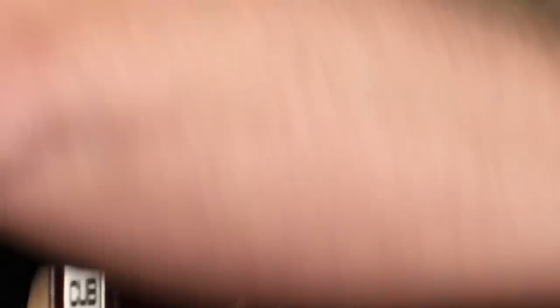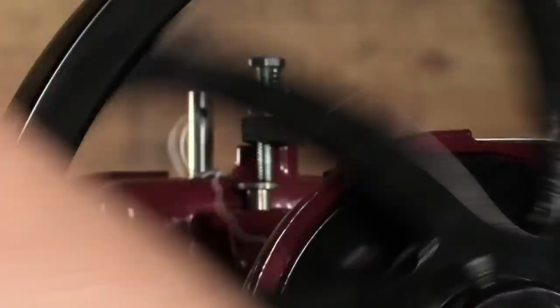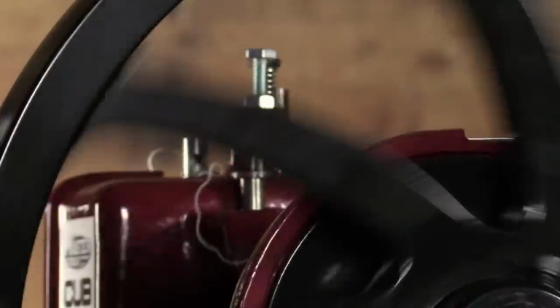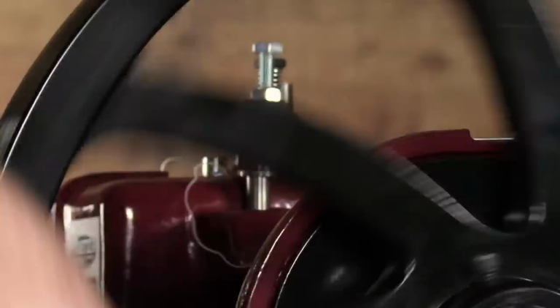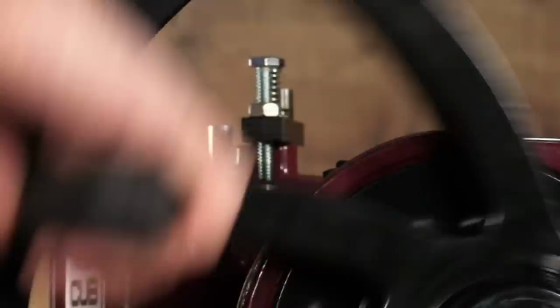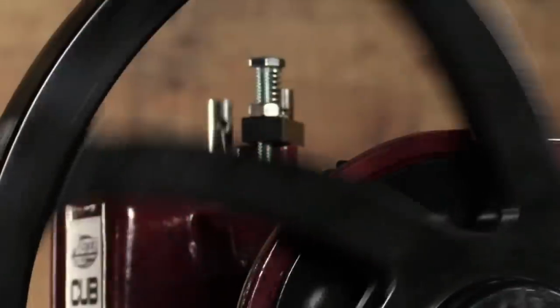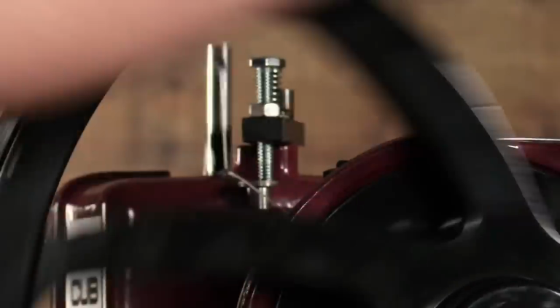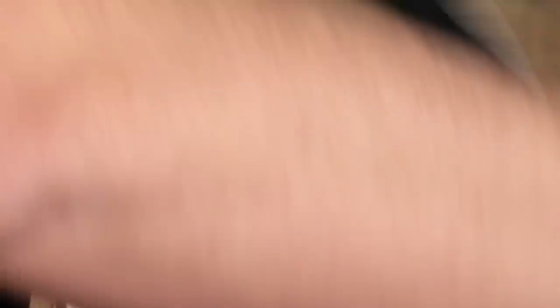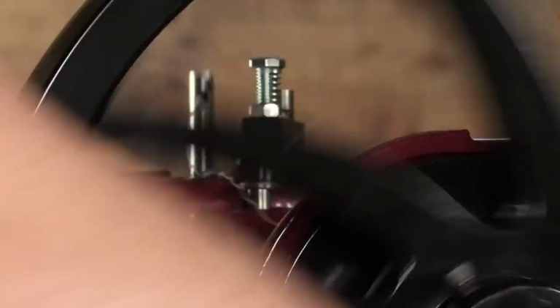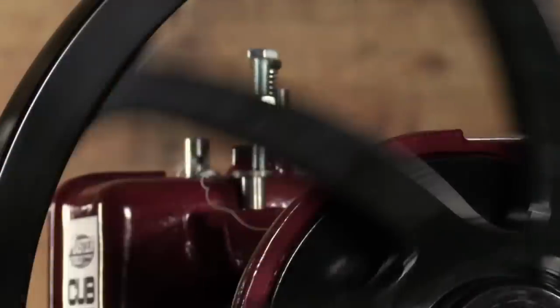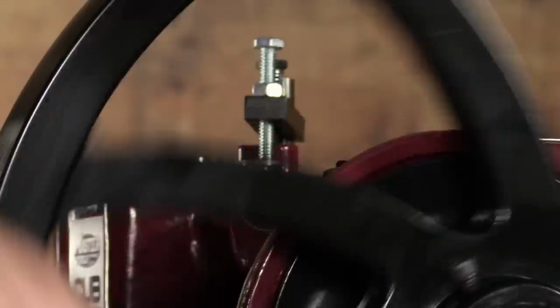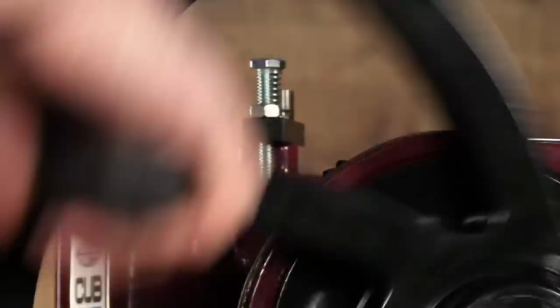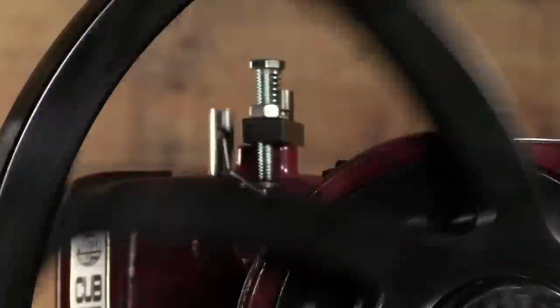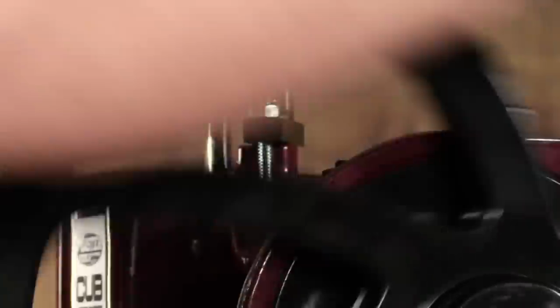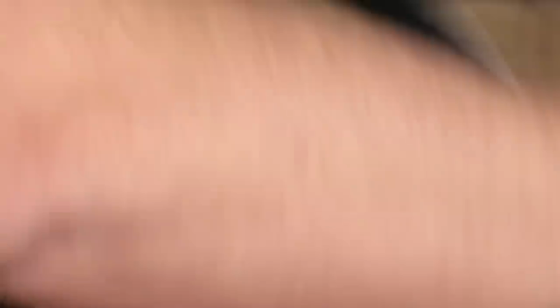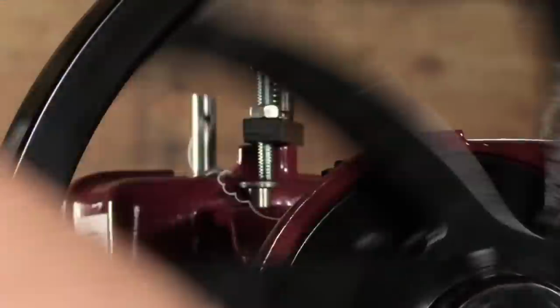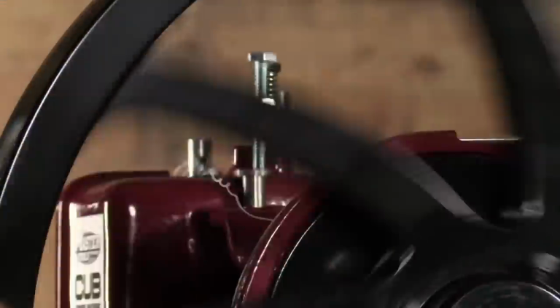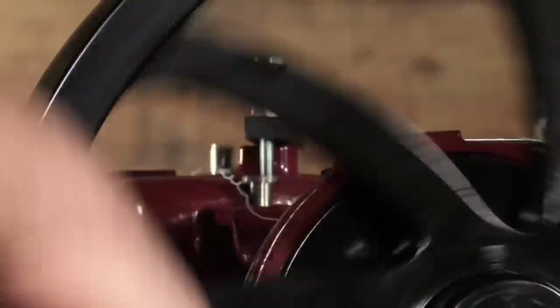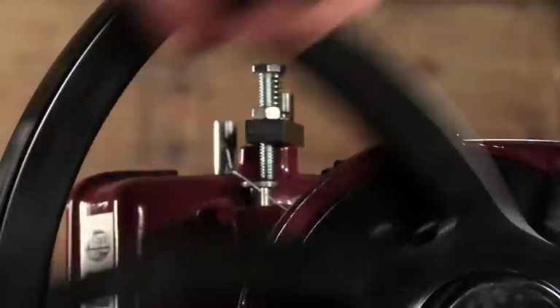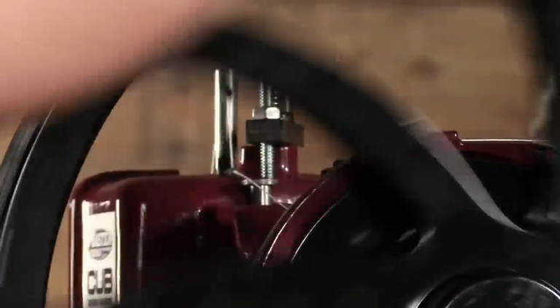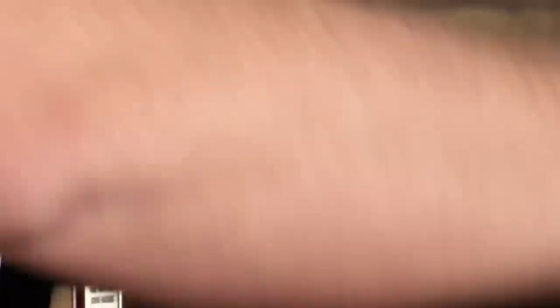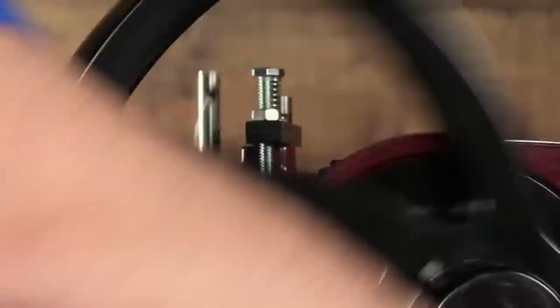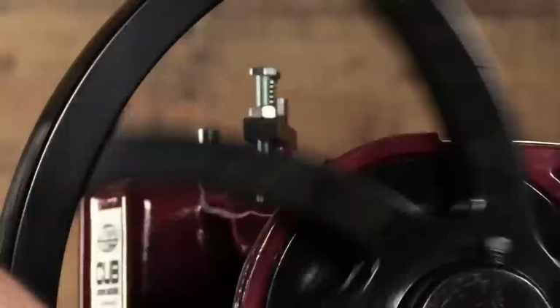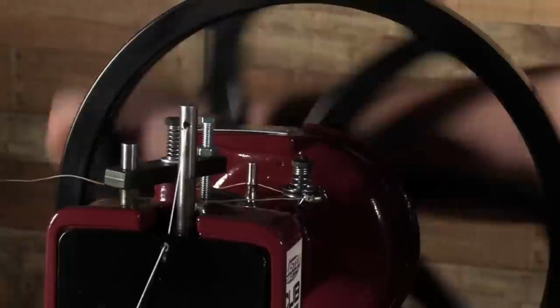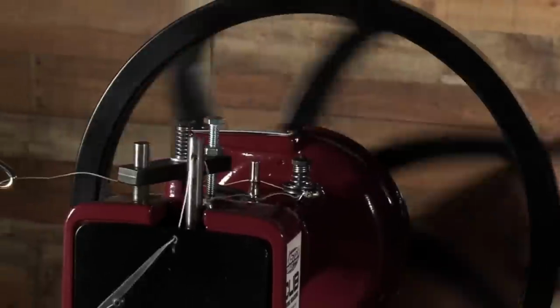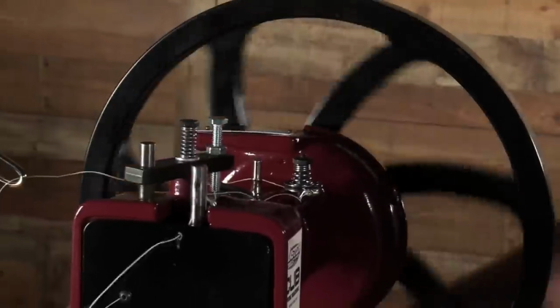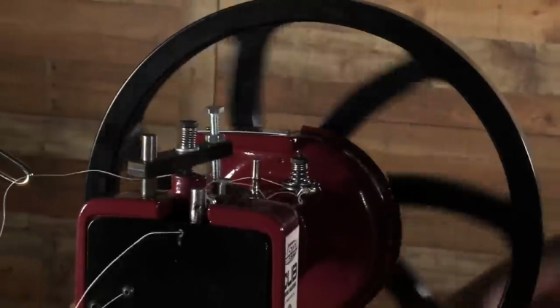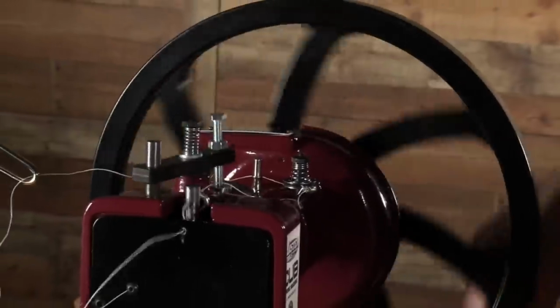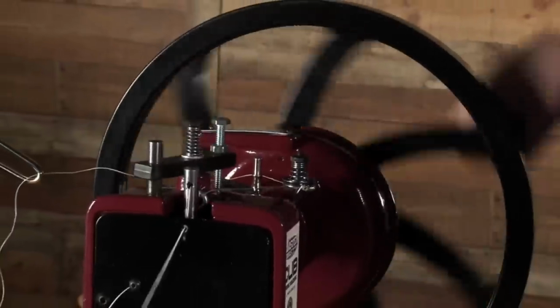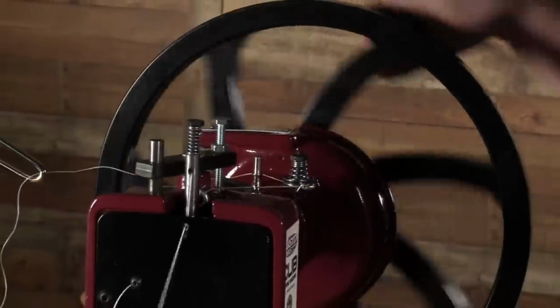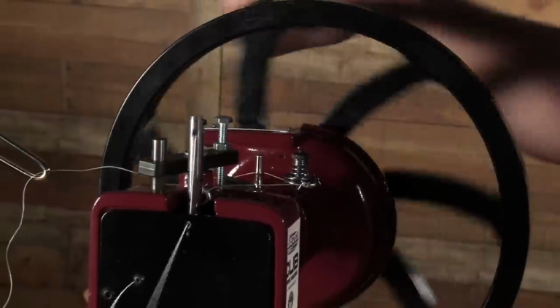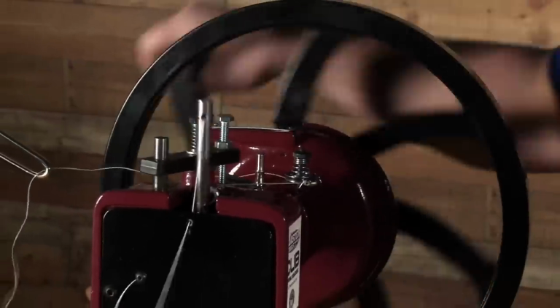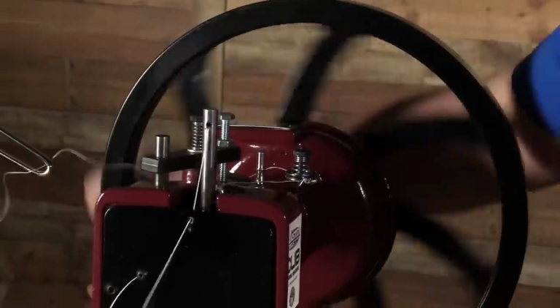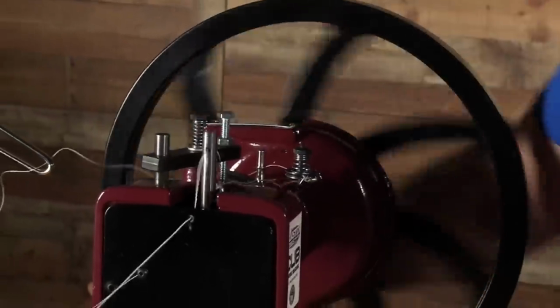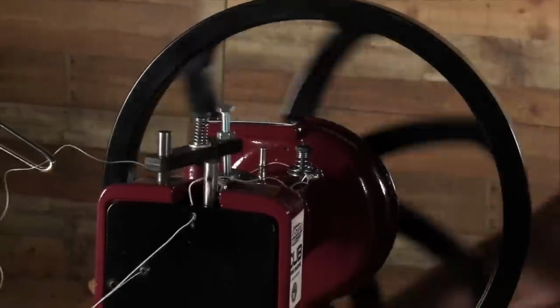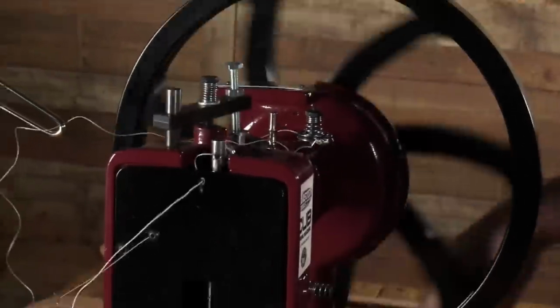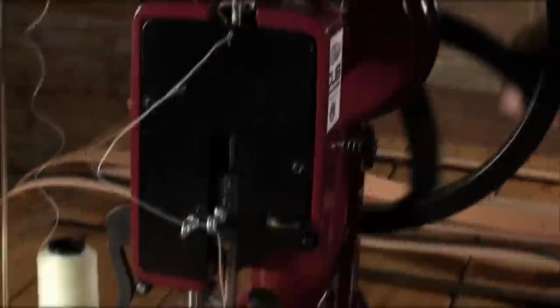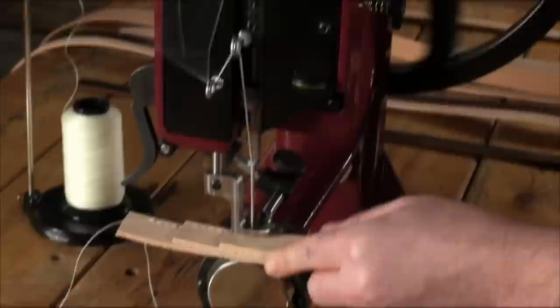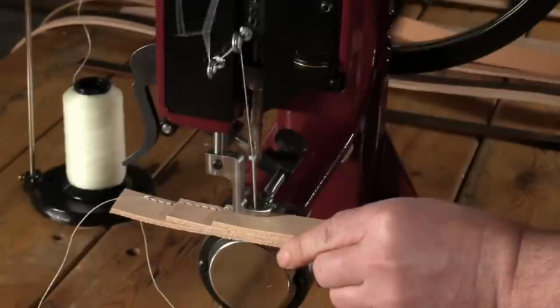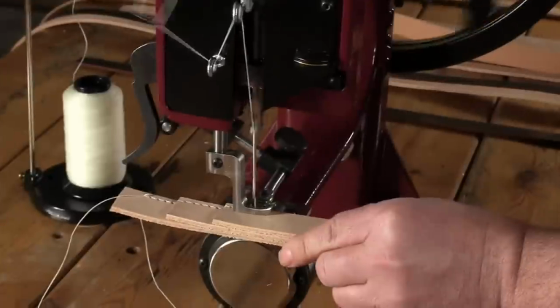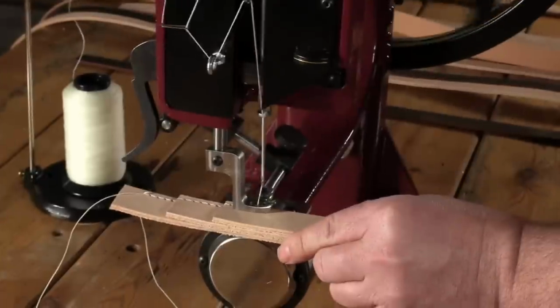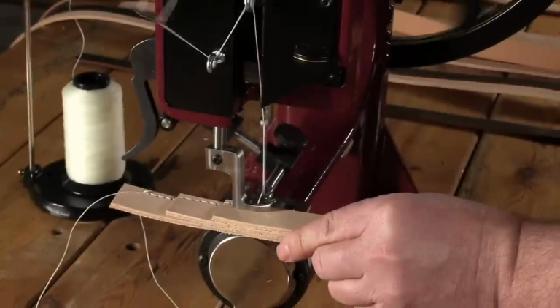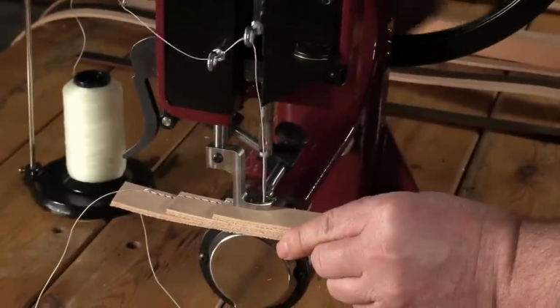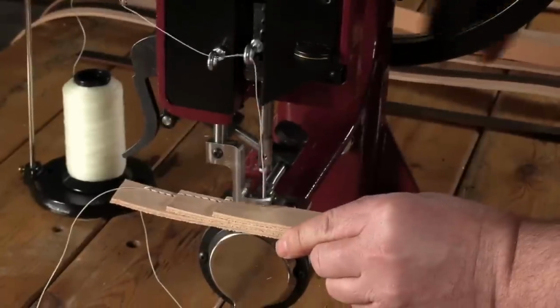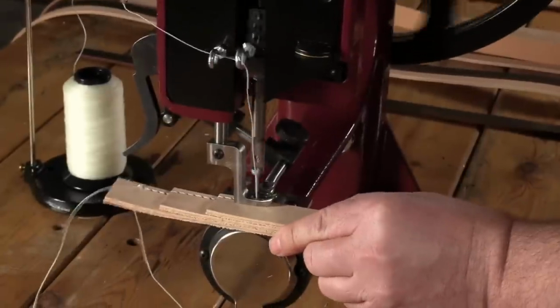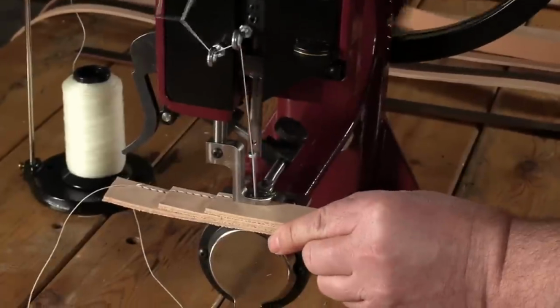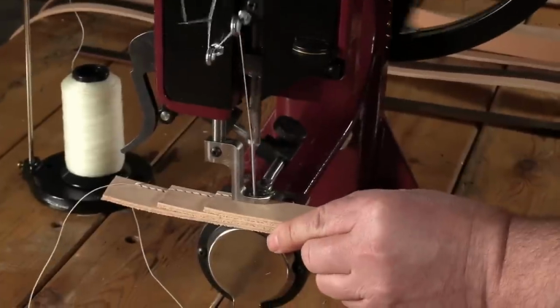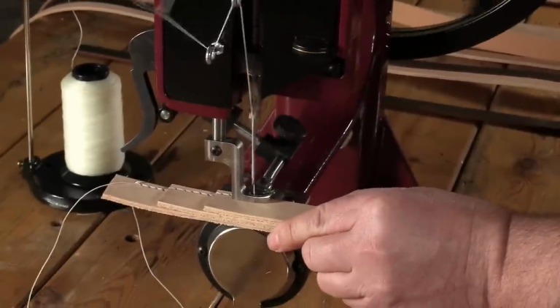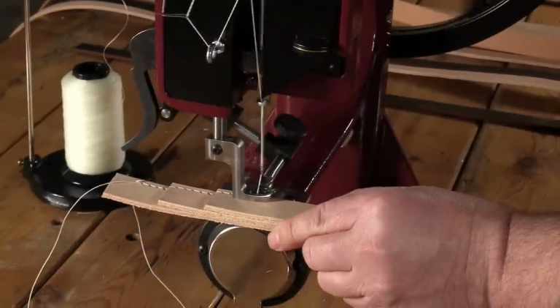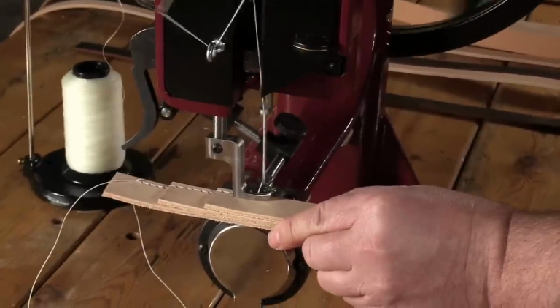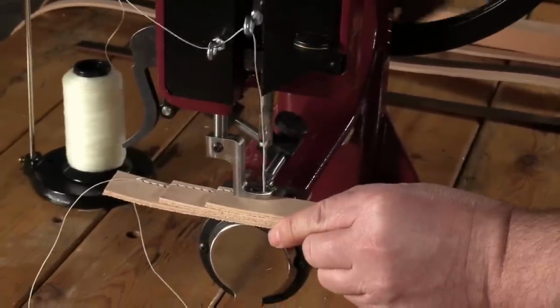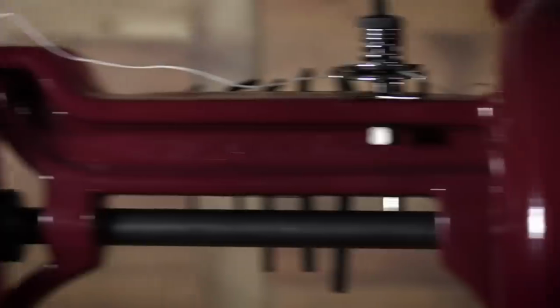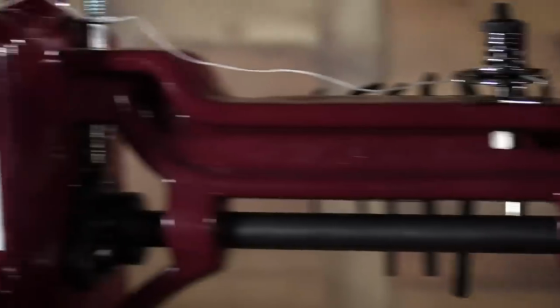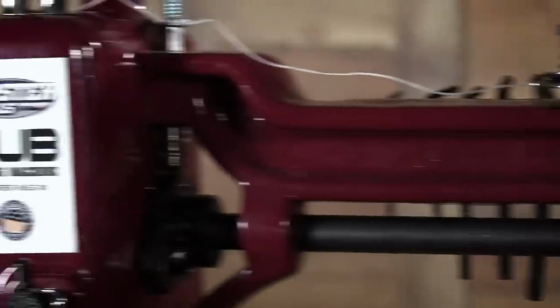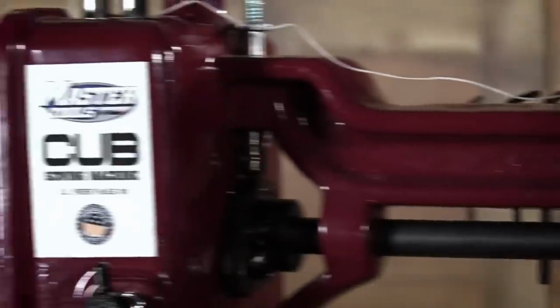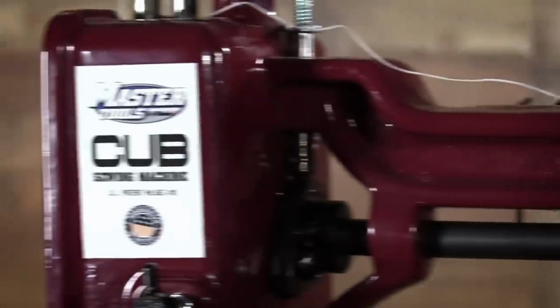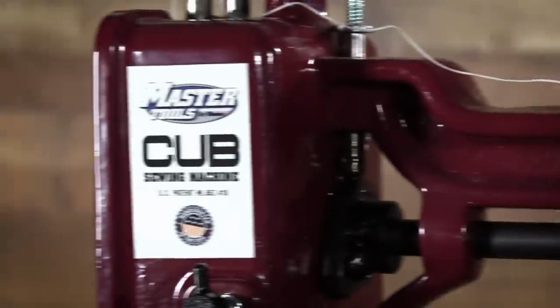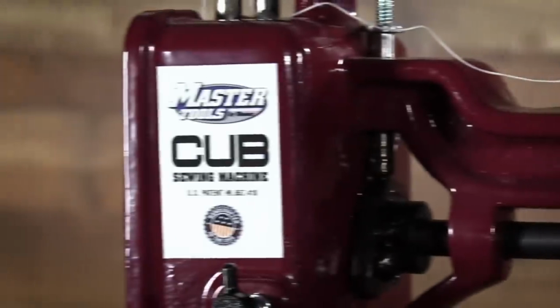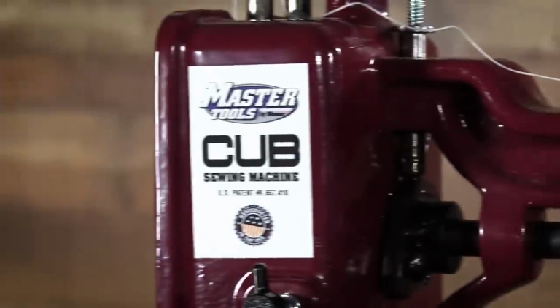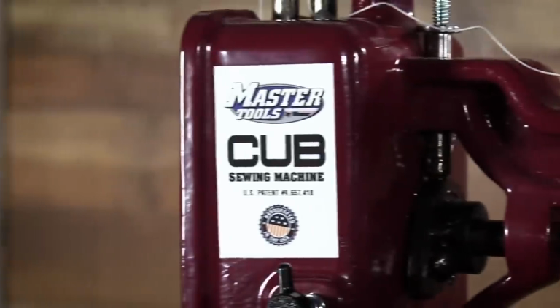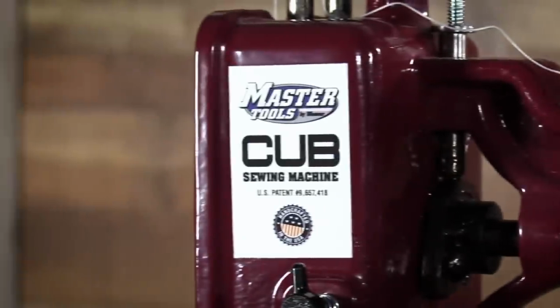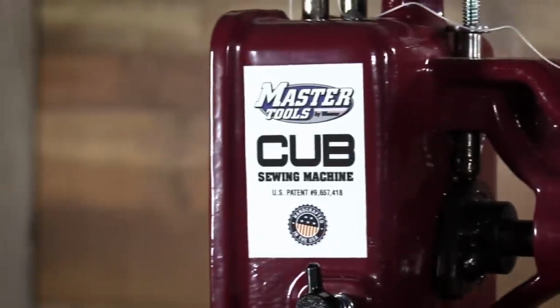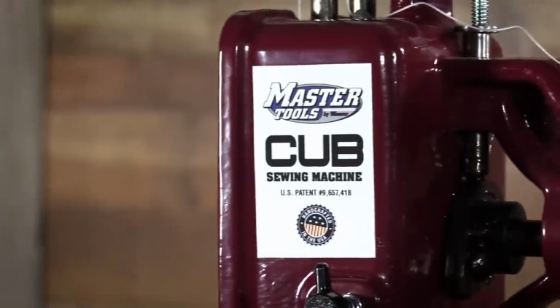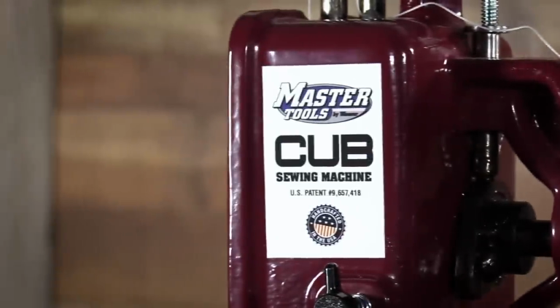Its non-motorized design is perfect for crafters, hobbyists, repair shops, or anyone who wants the freedom of a compact, portable machine.